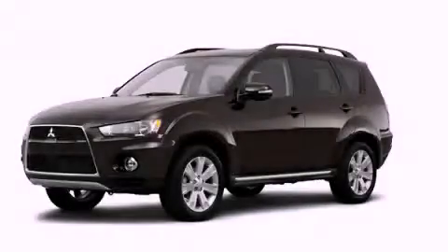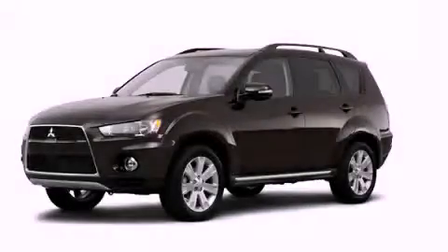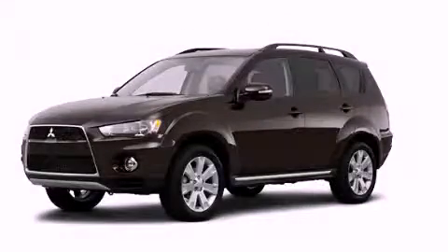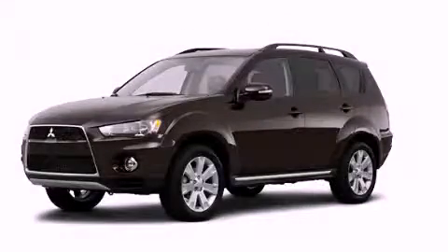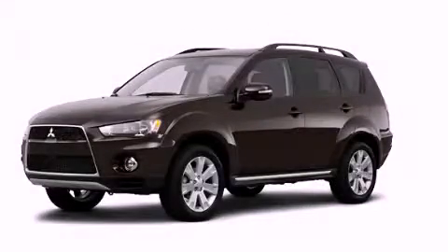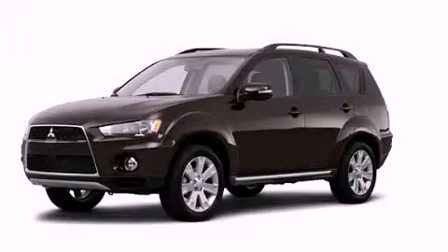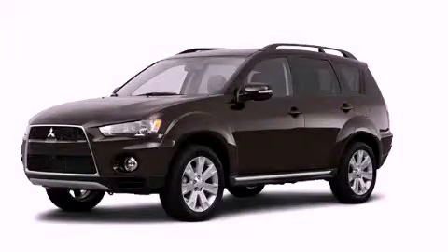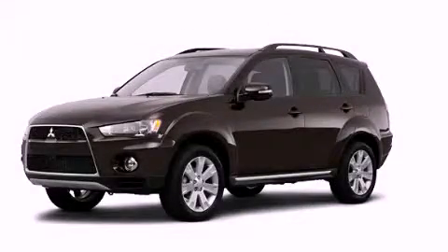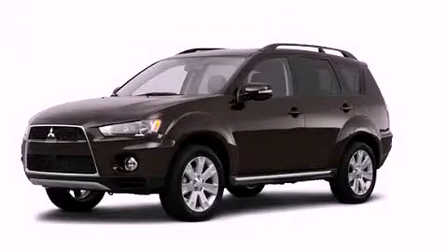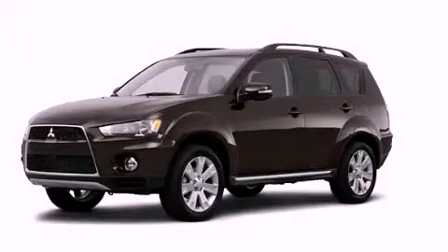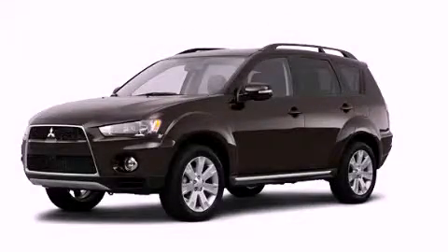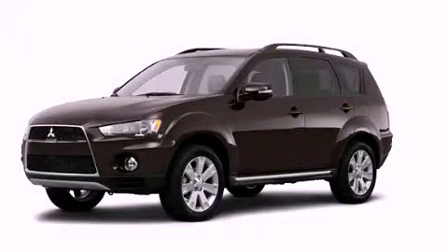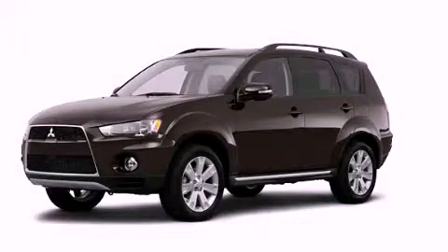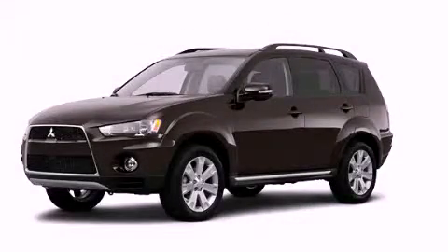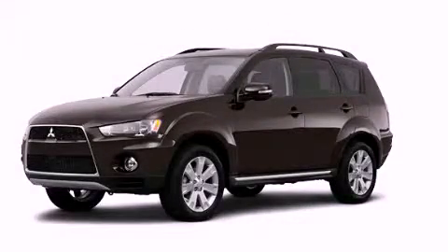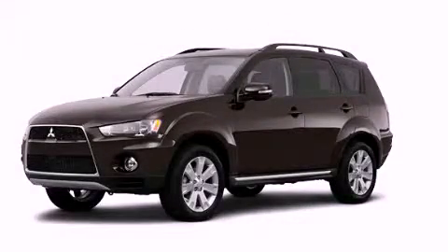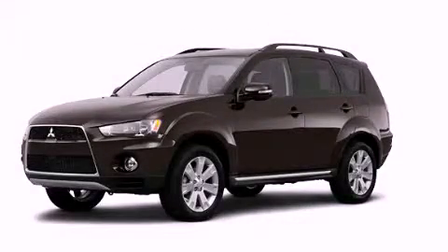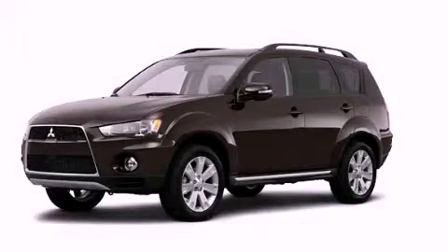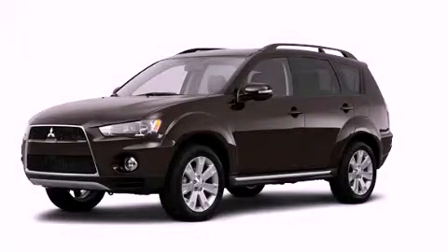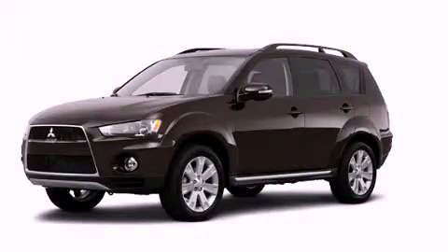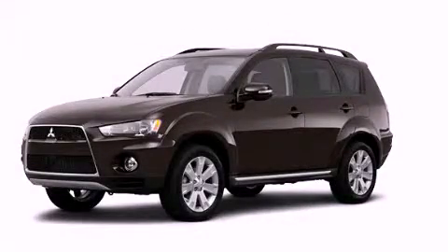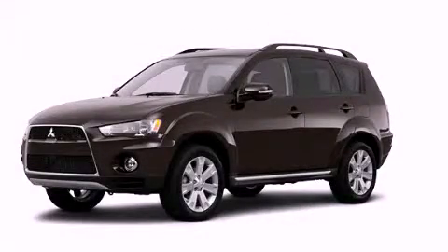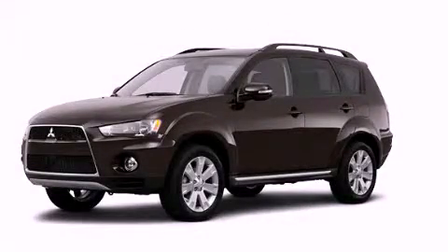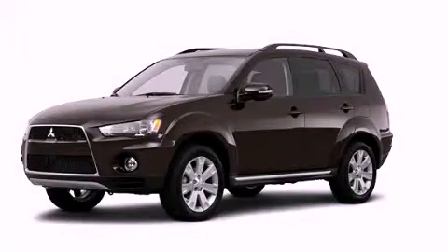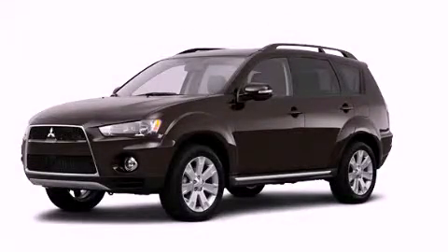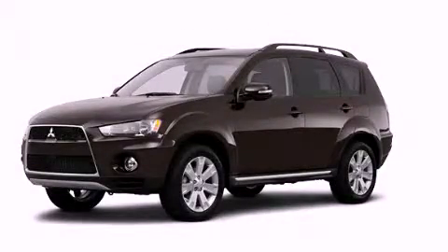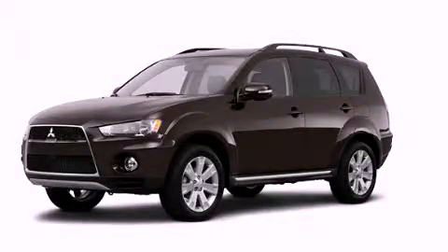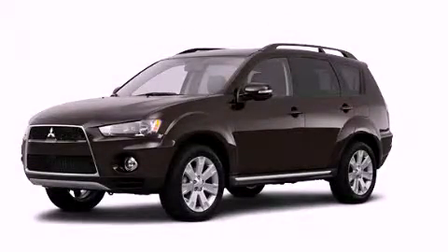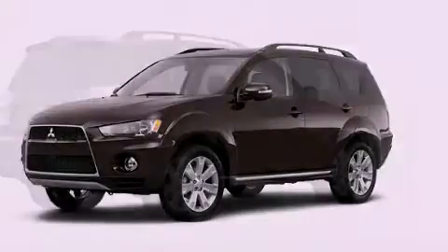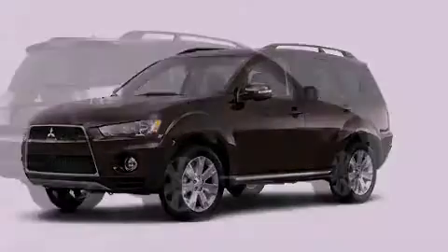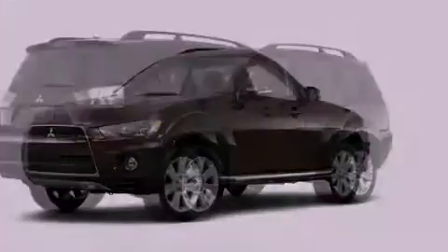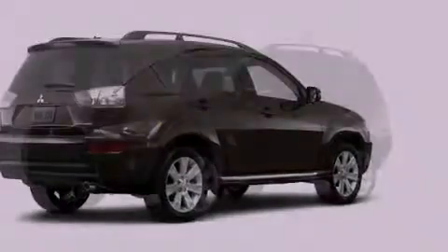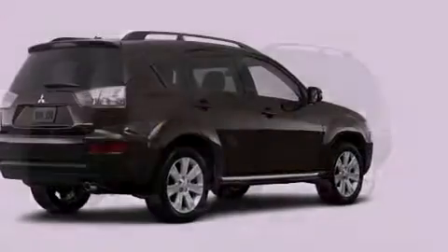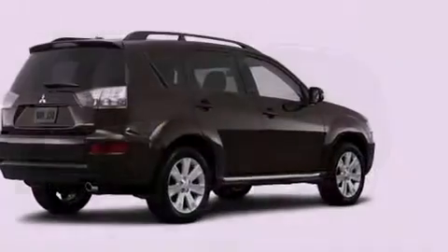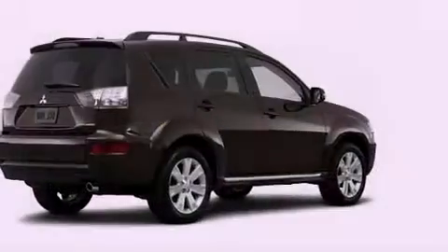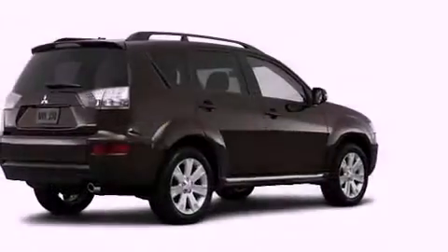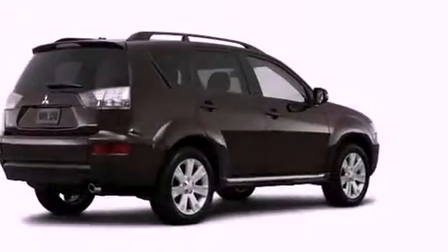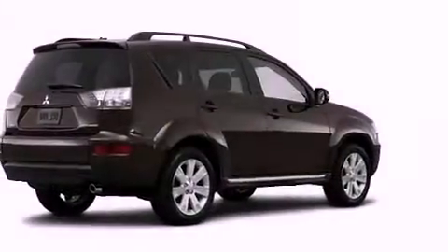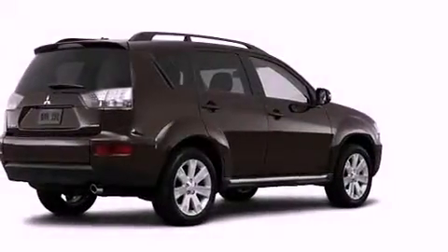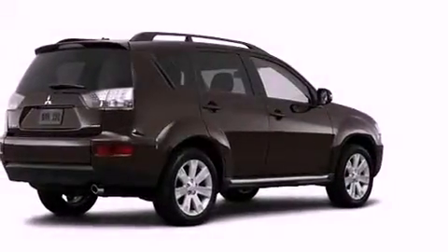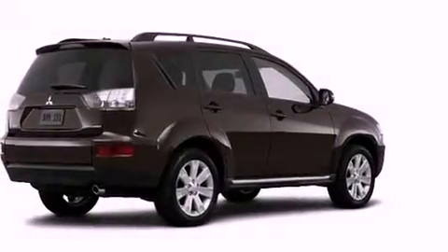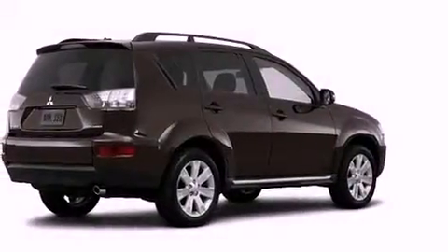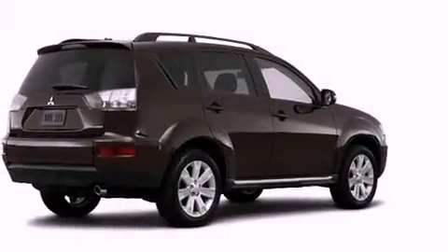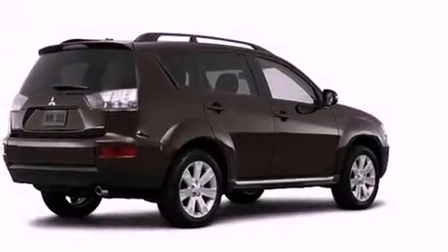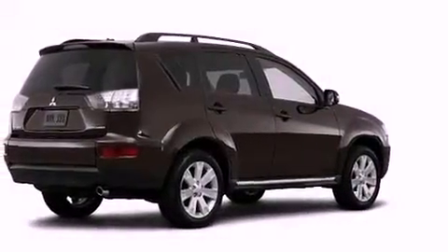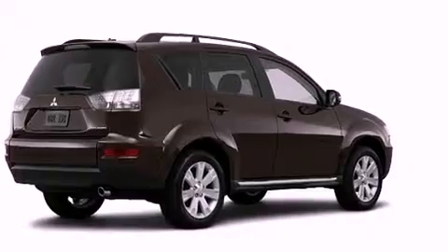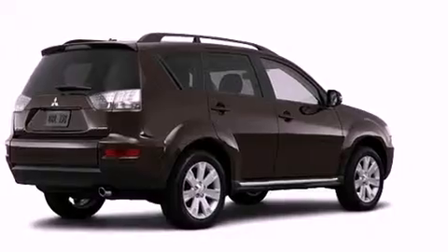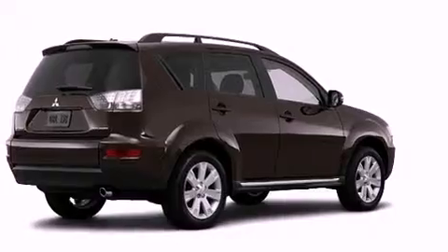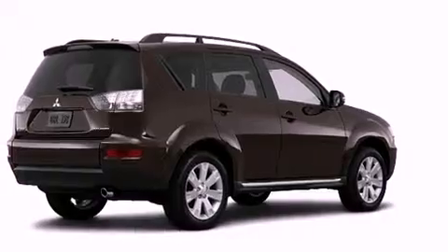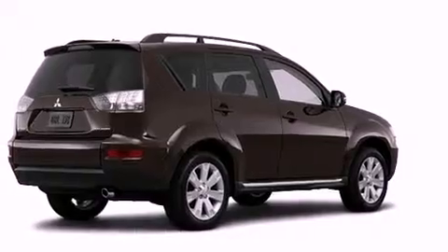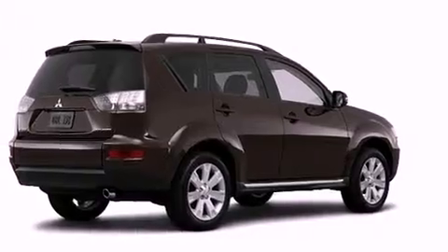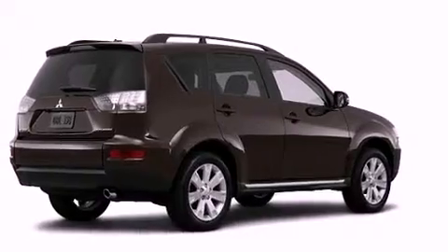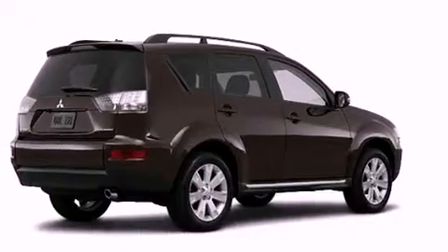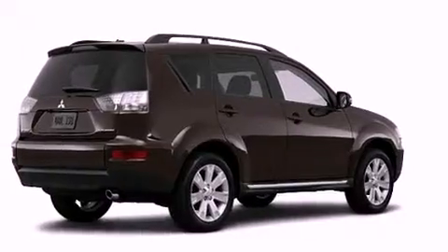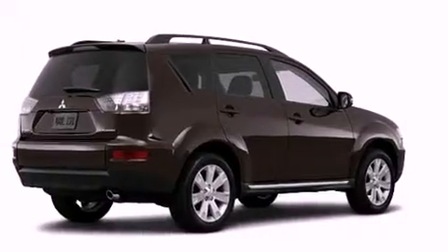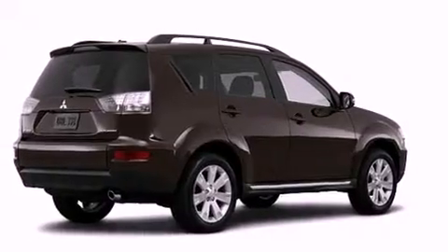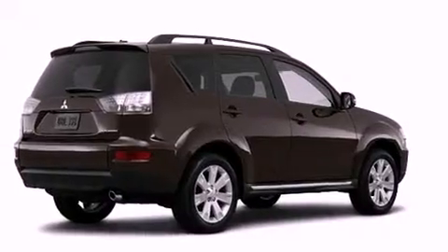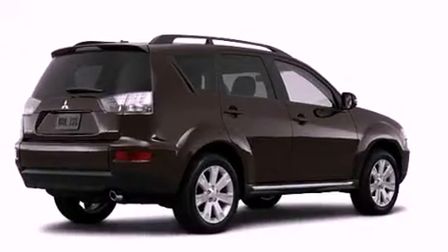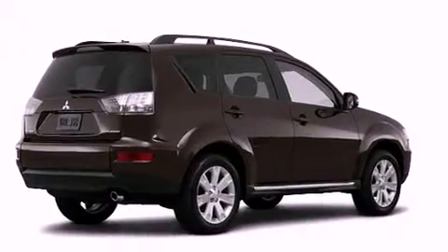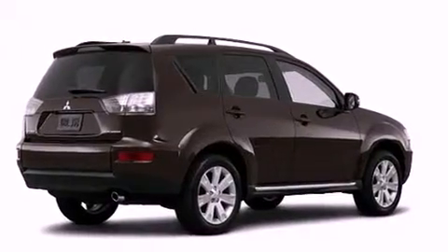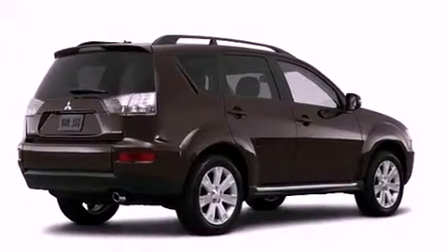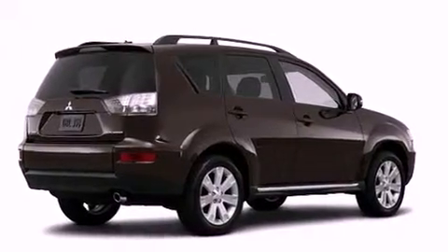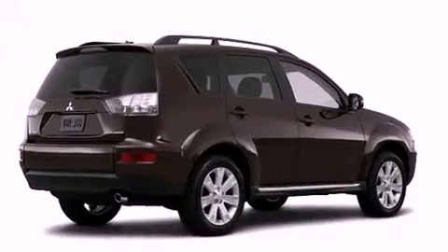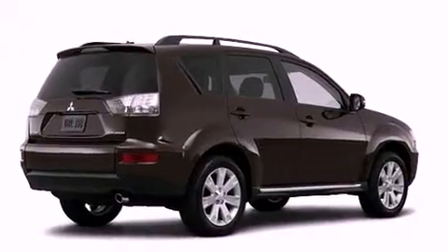This is a brand new 2013 Mitsubishi Outlander, functional utility for a modern lifestyle.